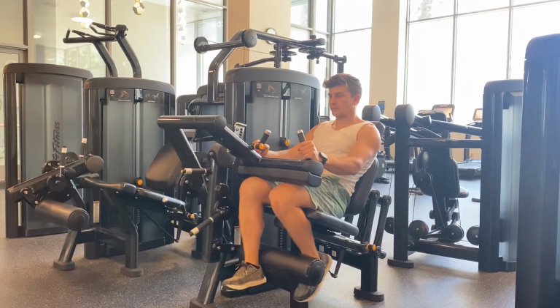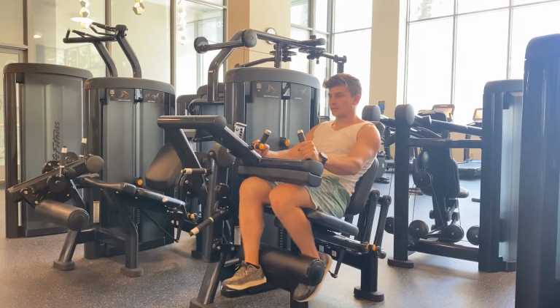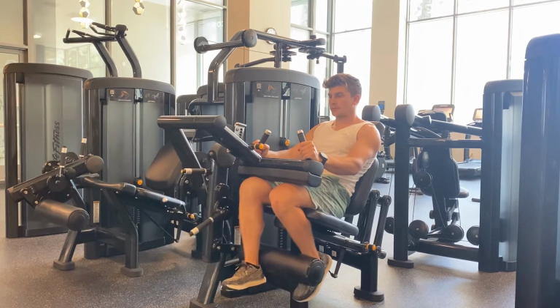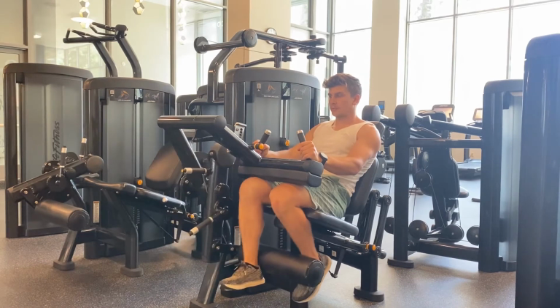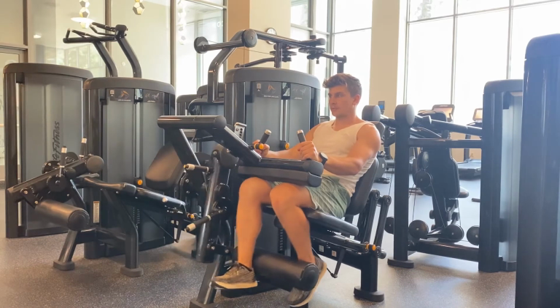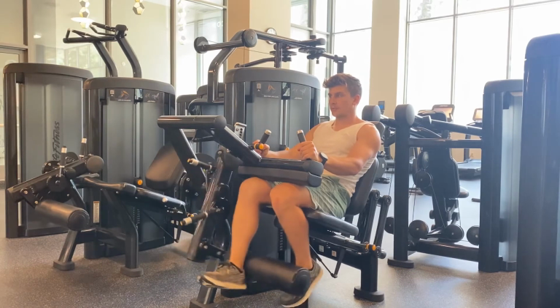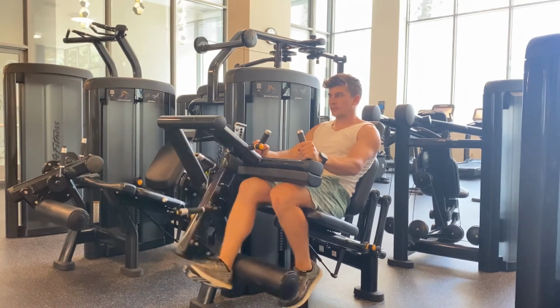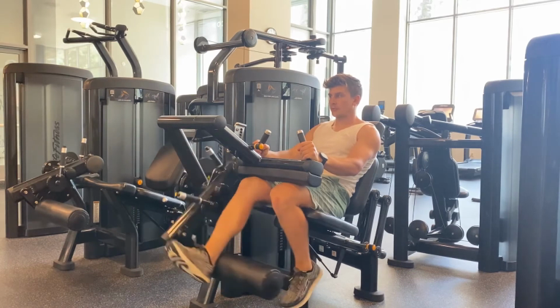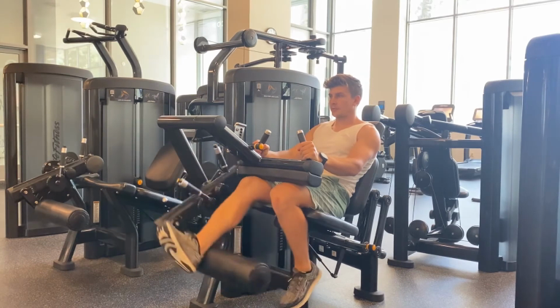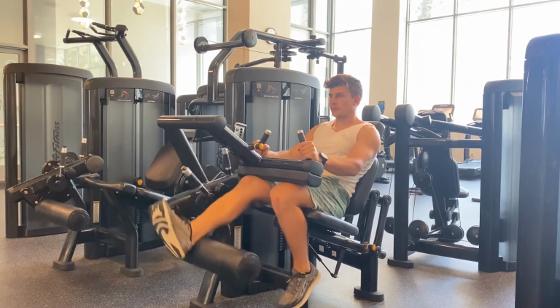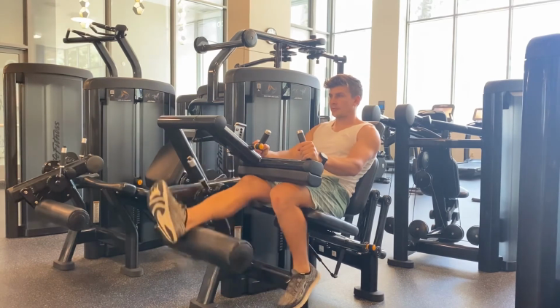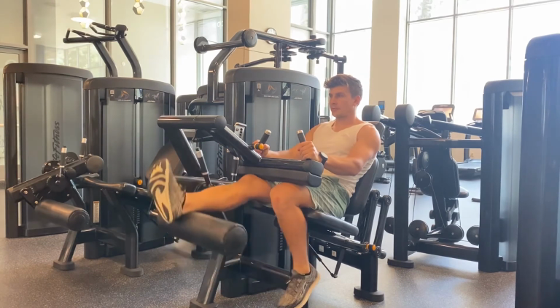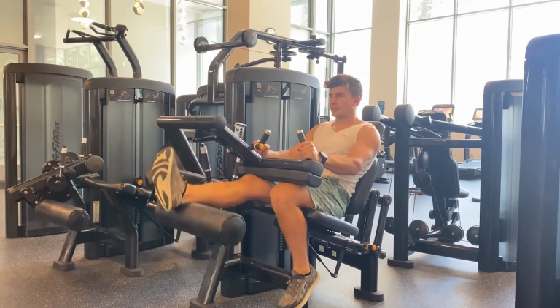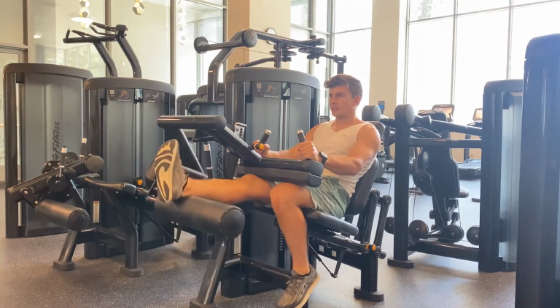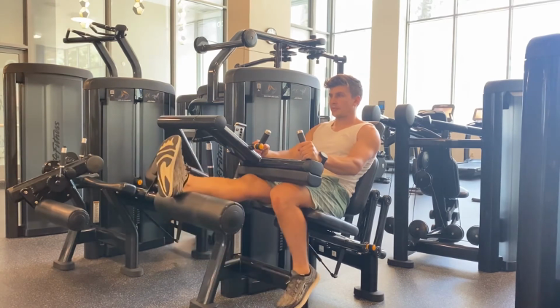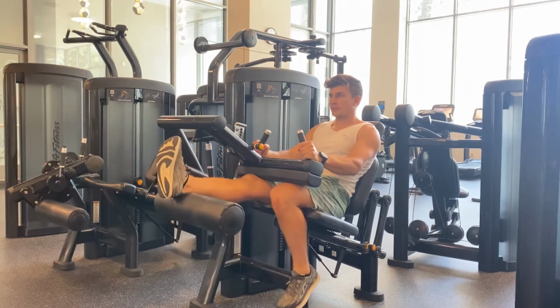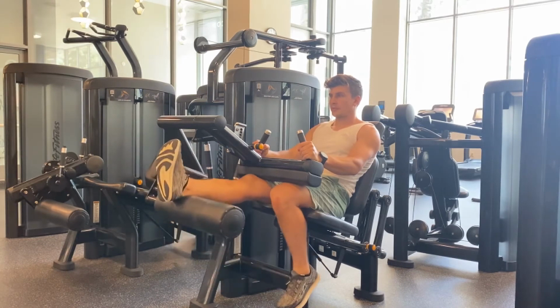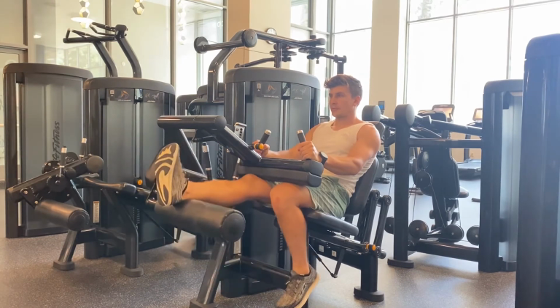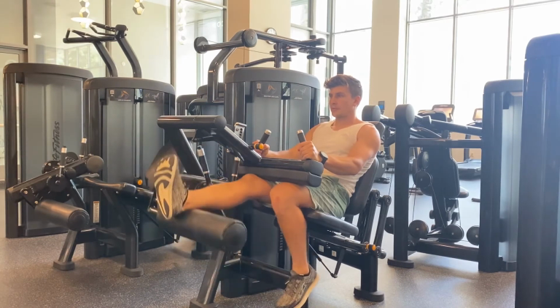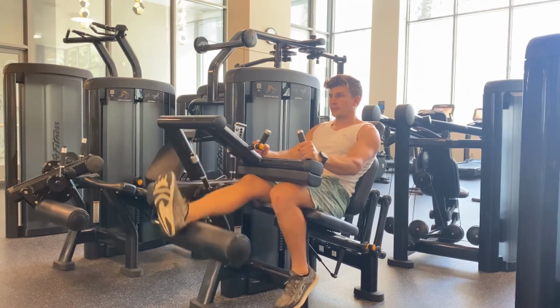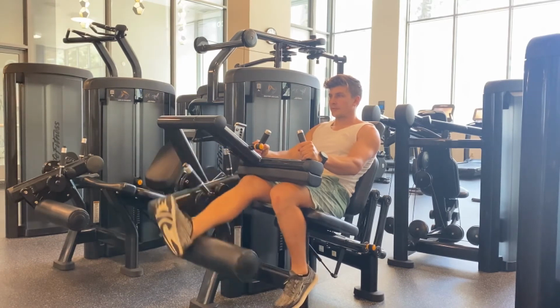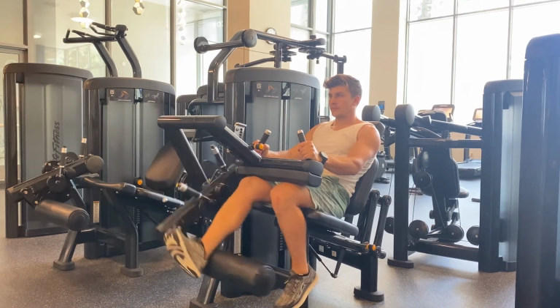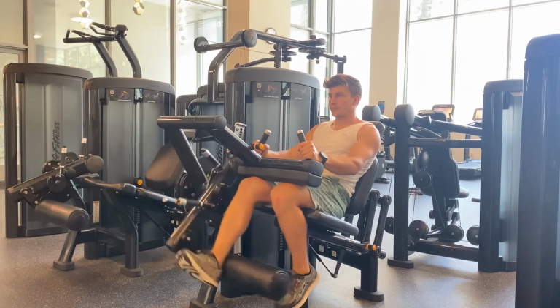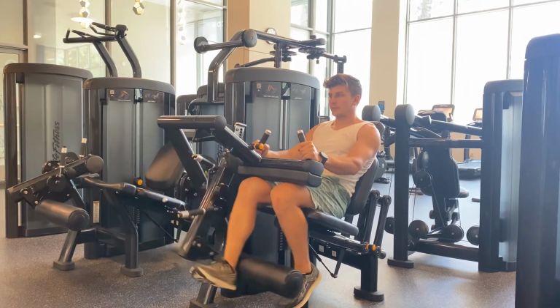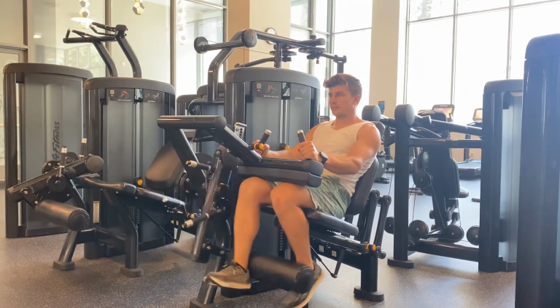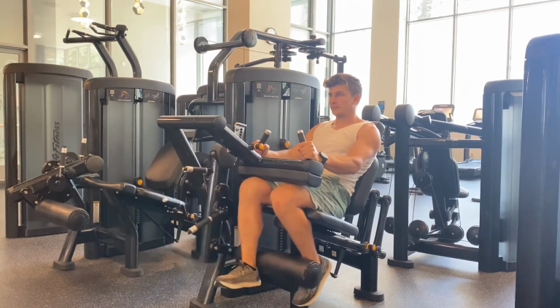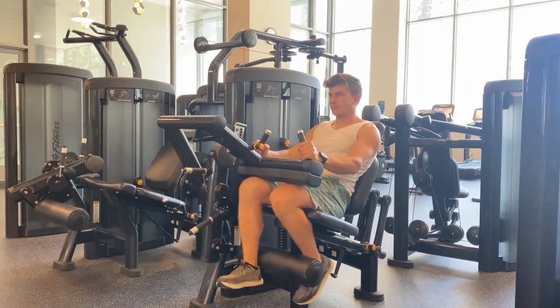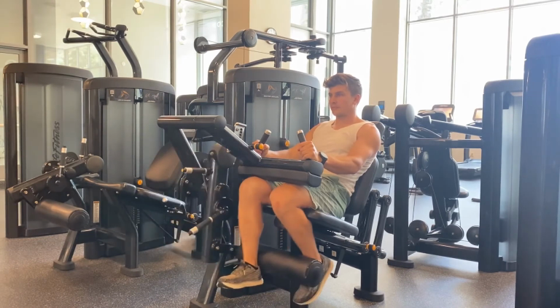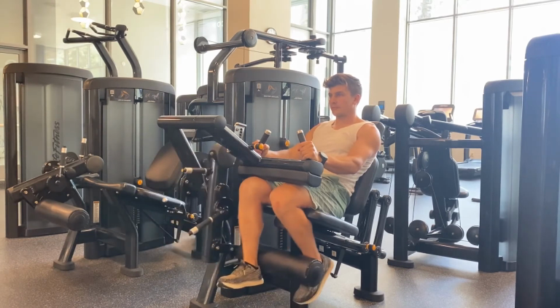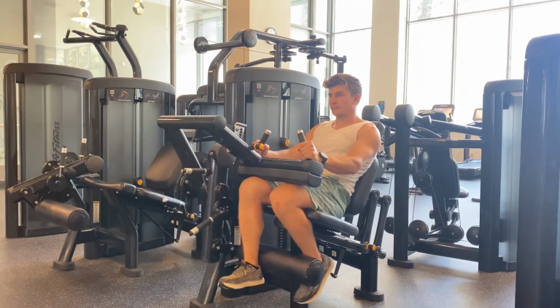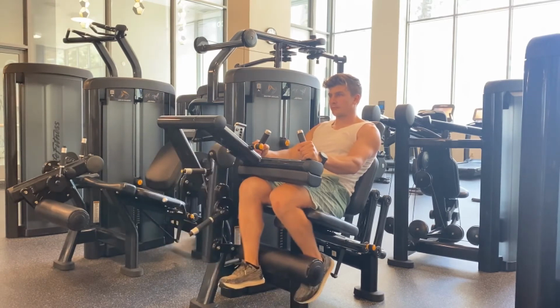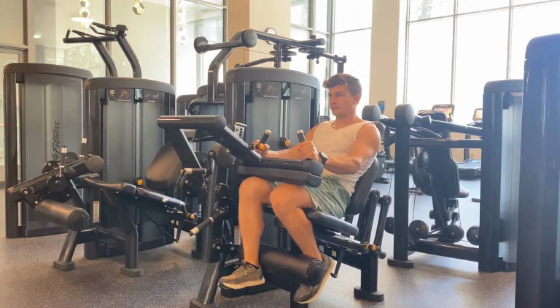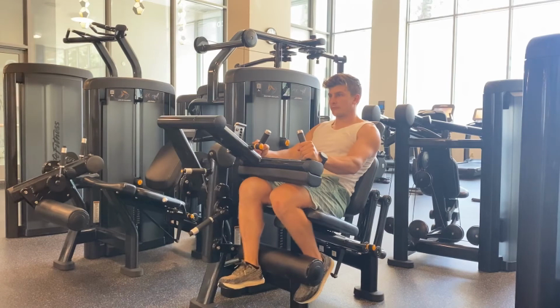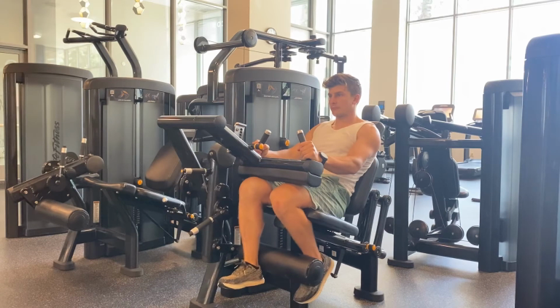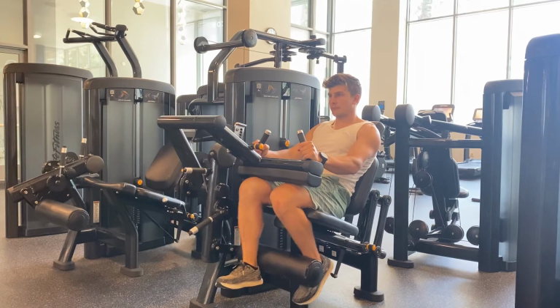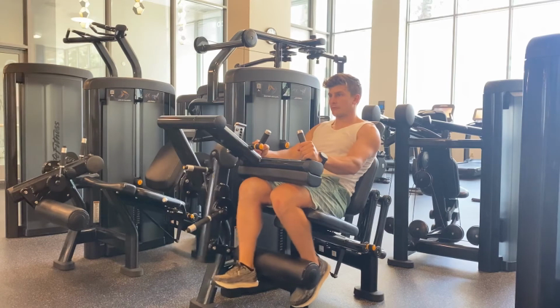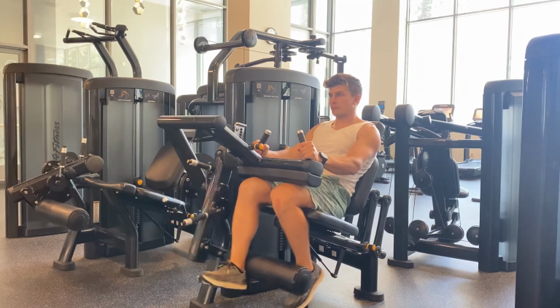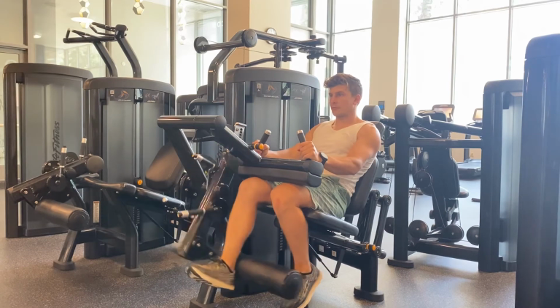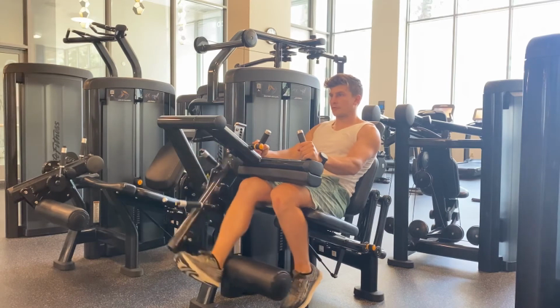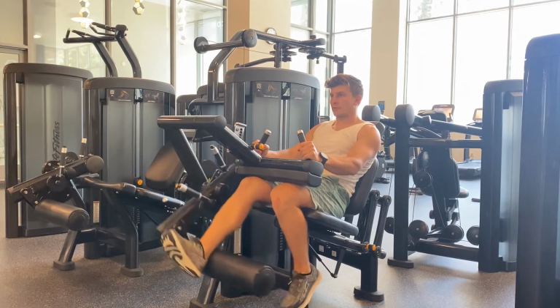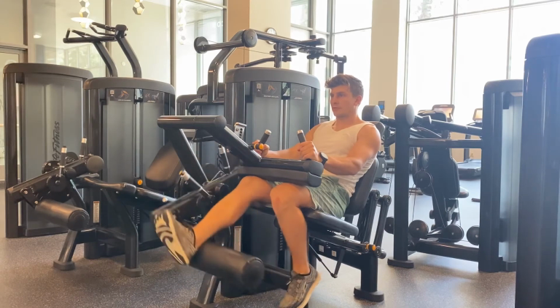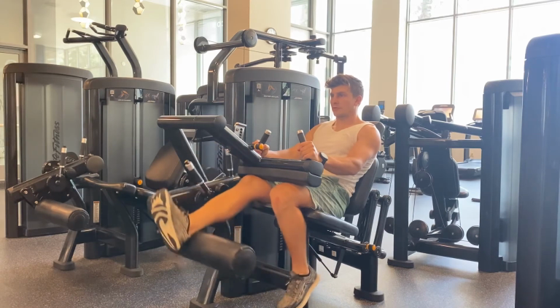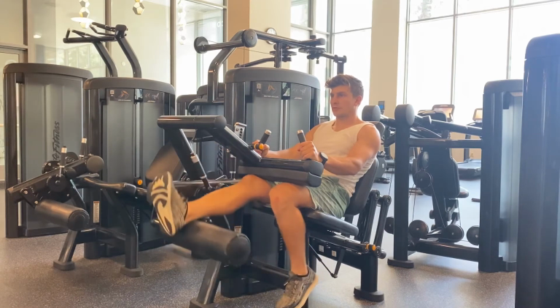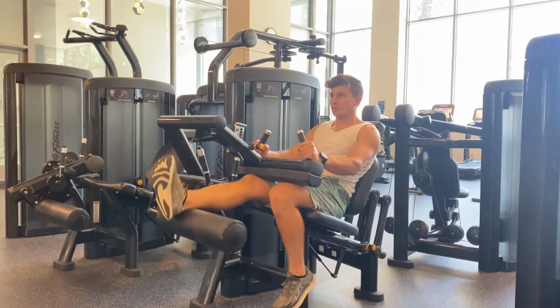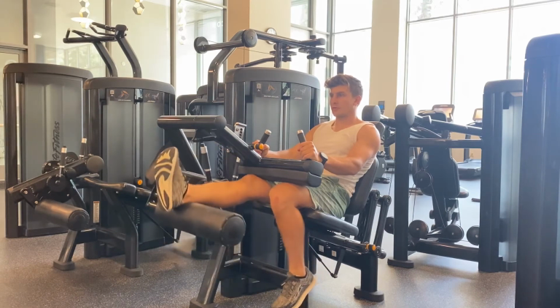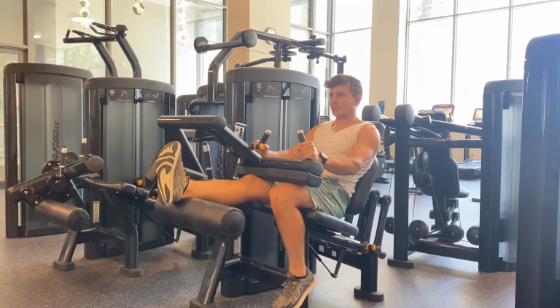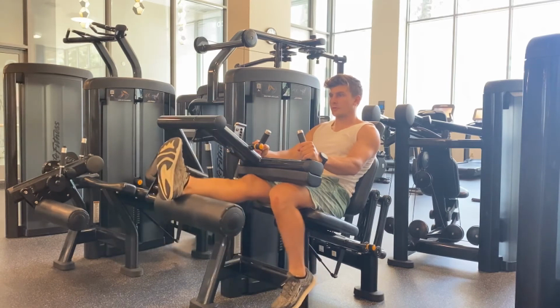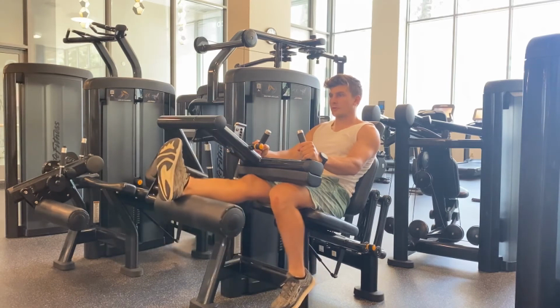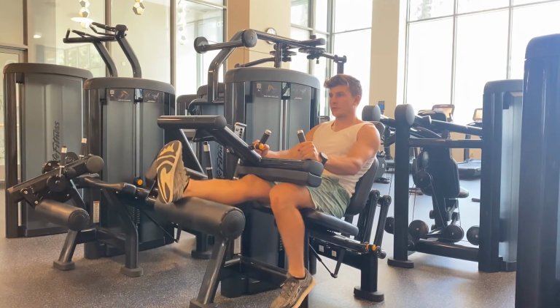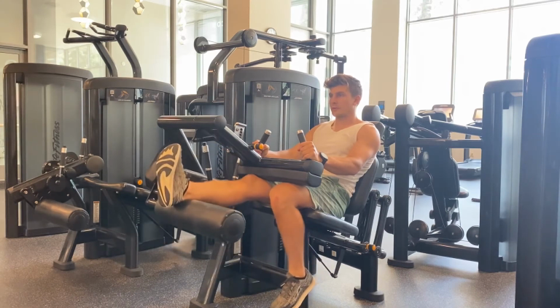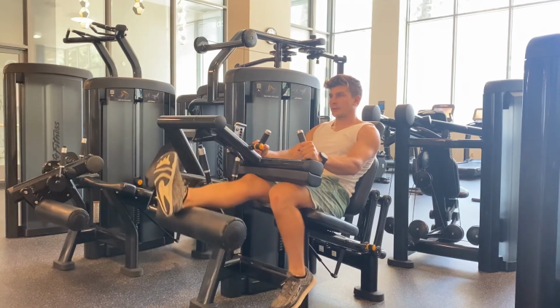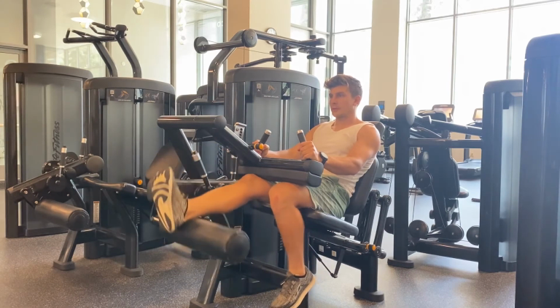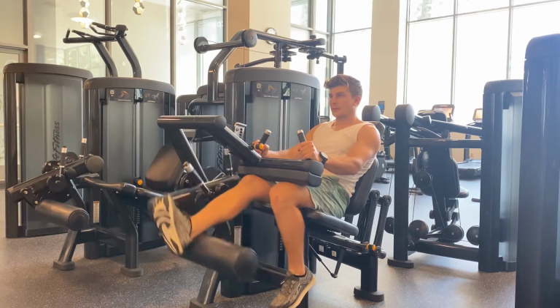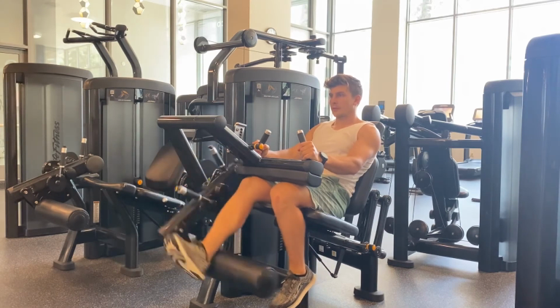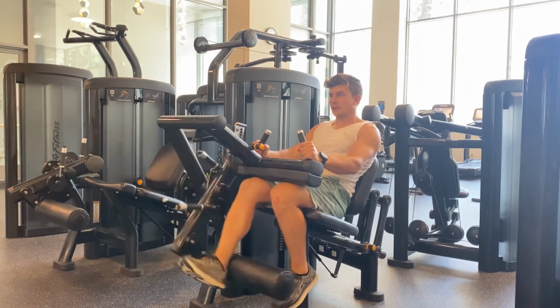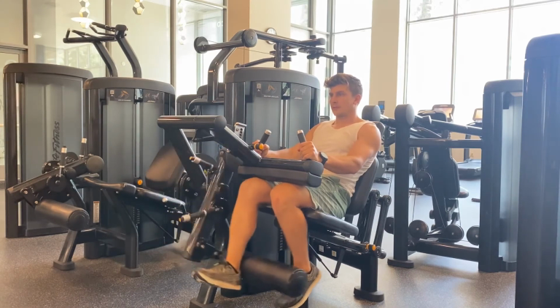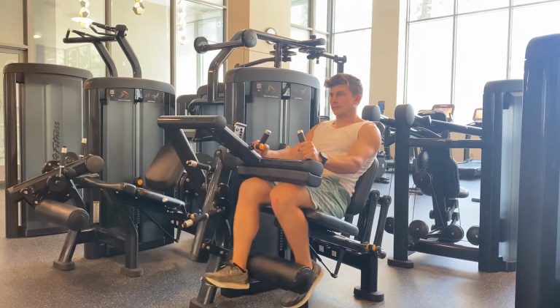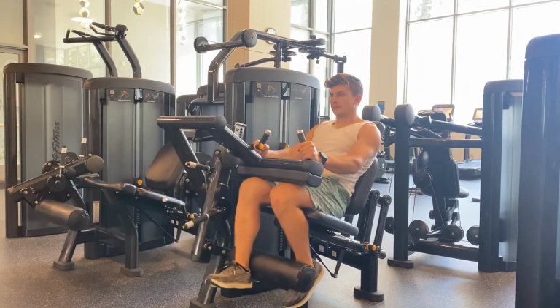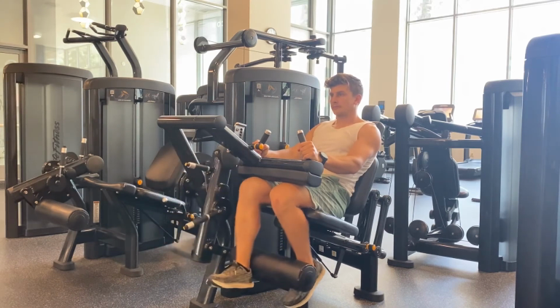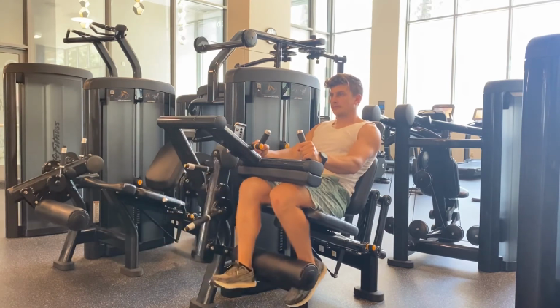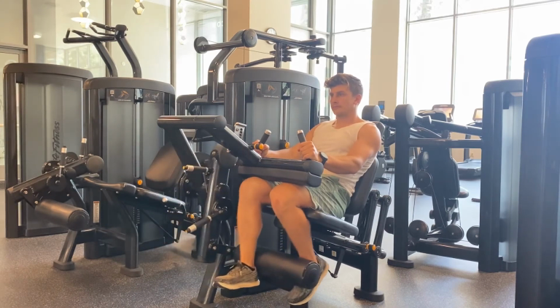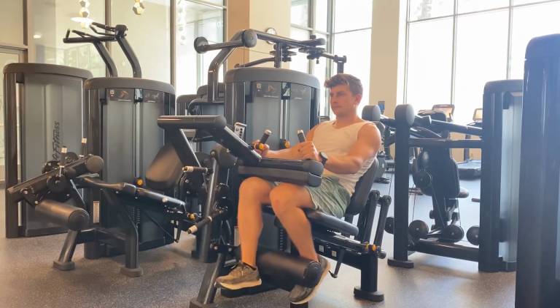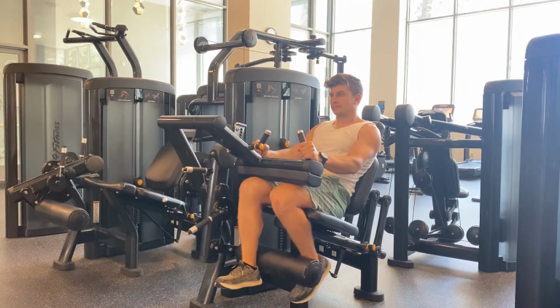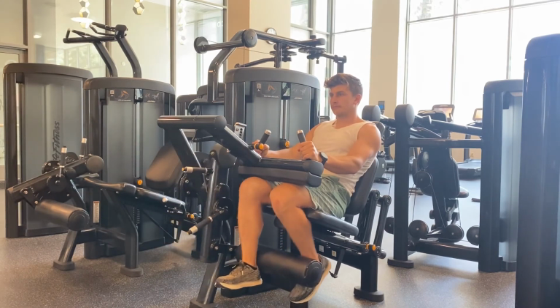If you found the video useful, don't forget to subscribe to the YouTube channel to learn more exercises and tips on how to train against gravity.